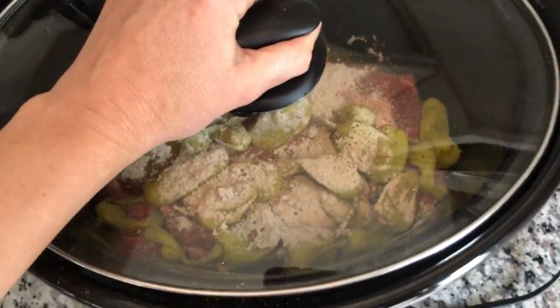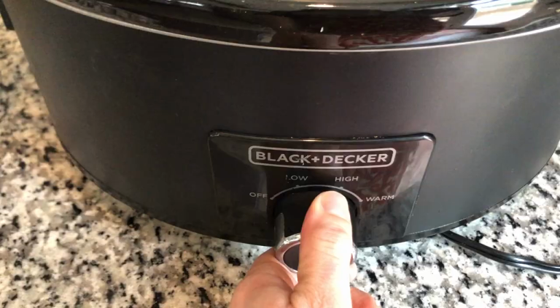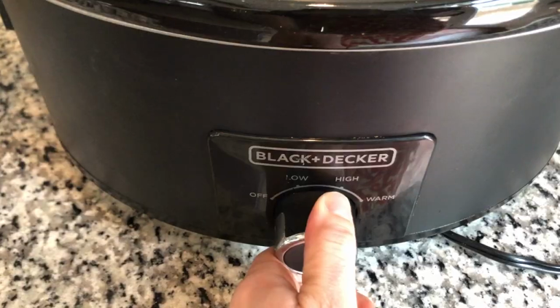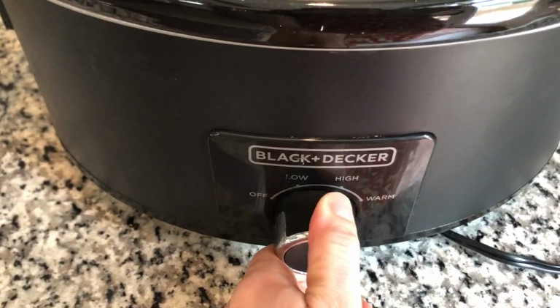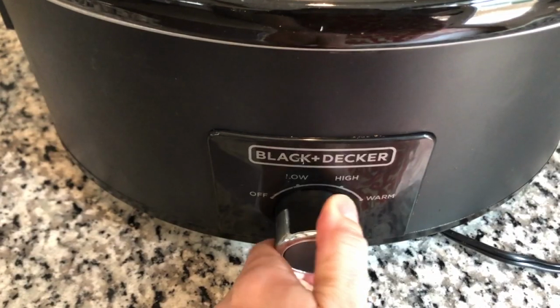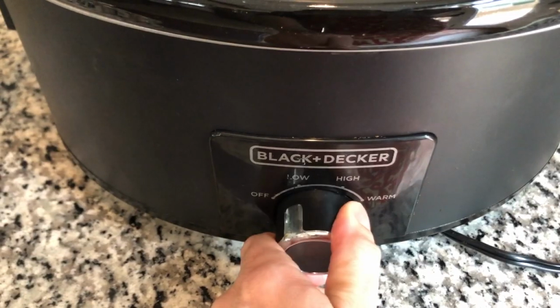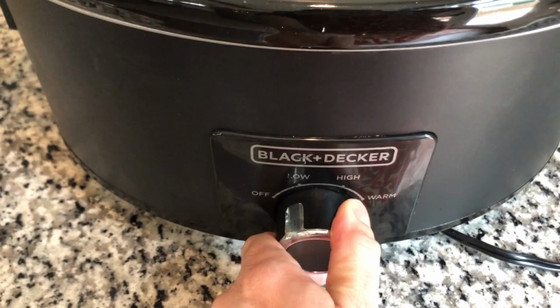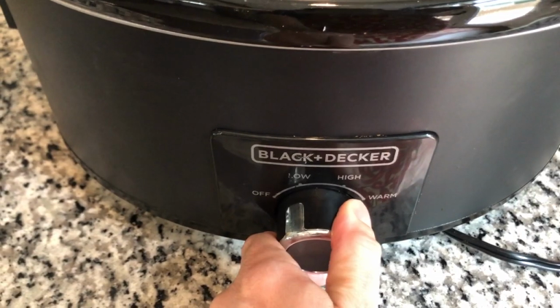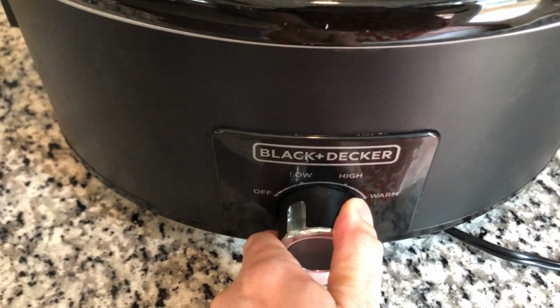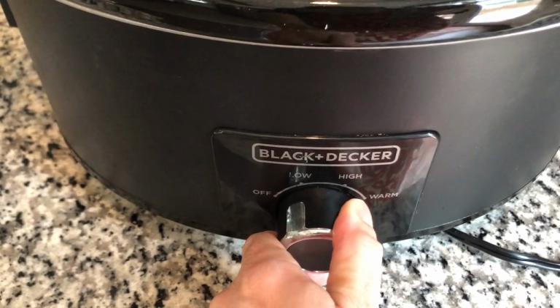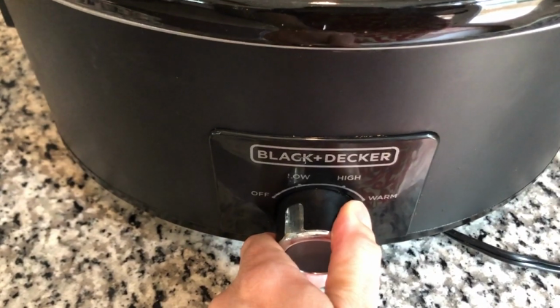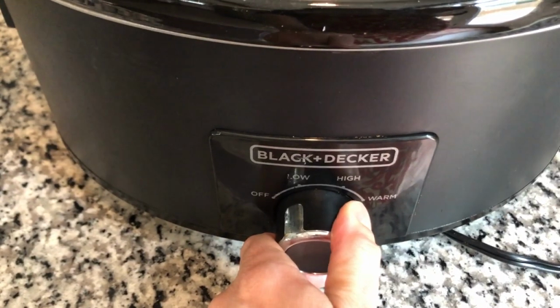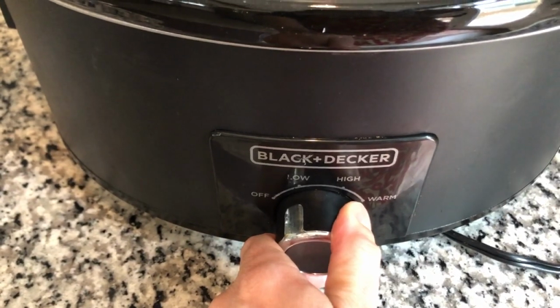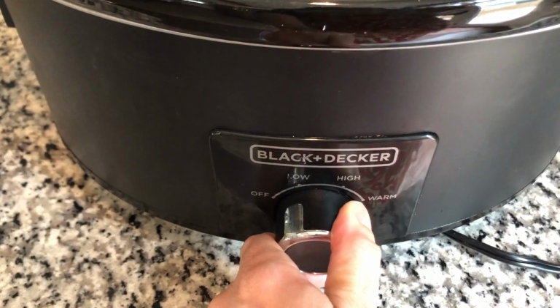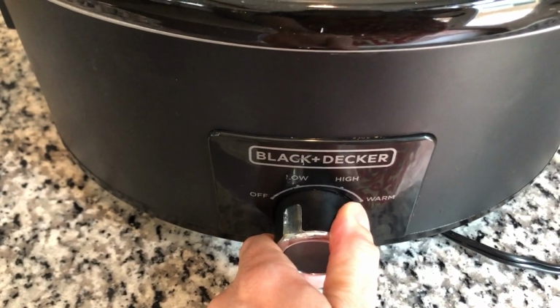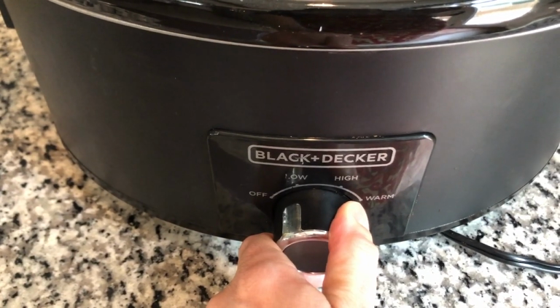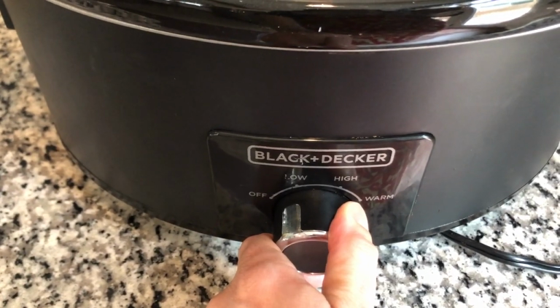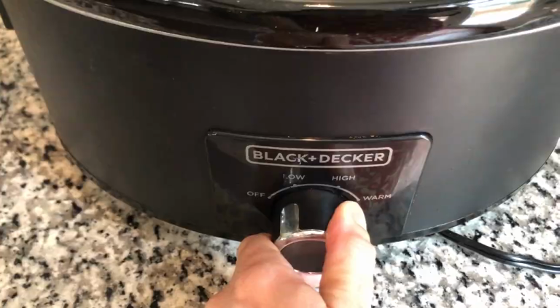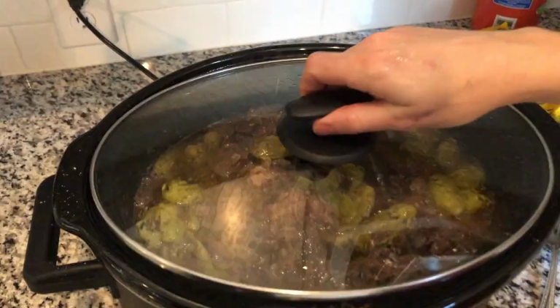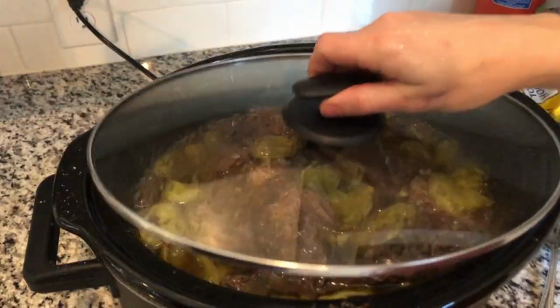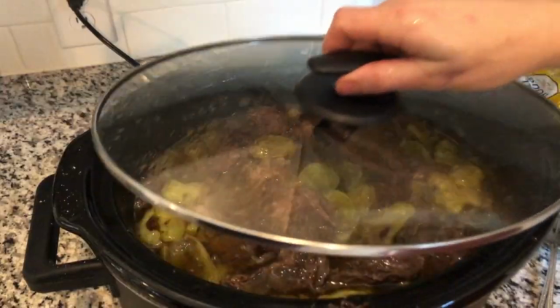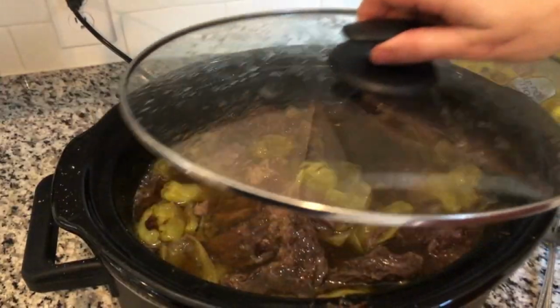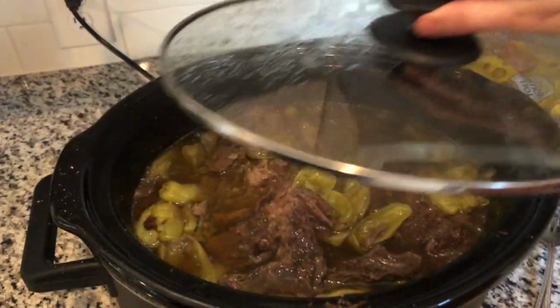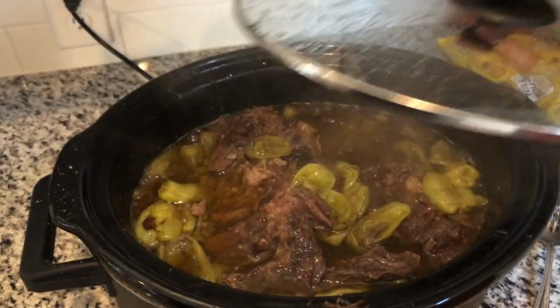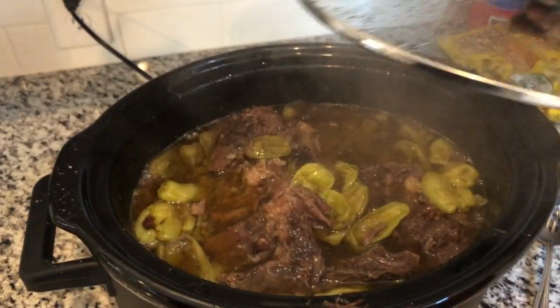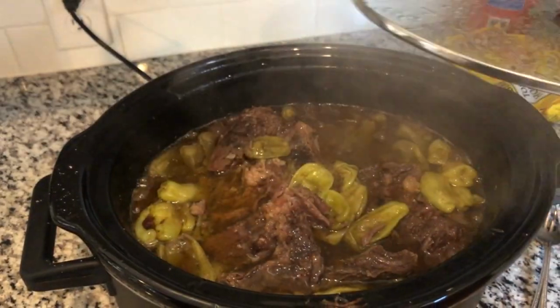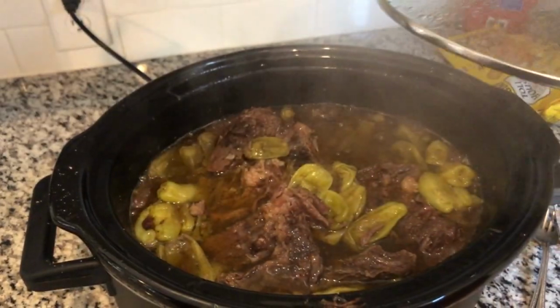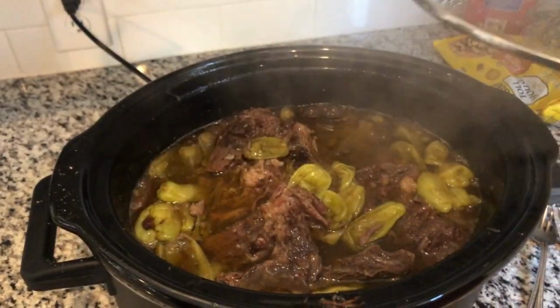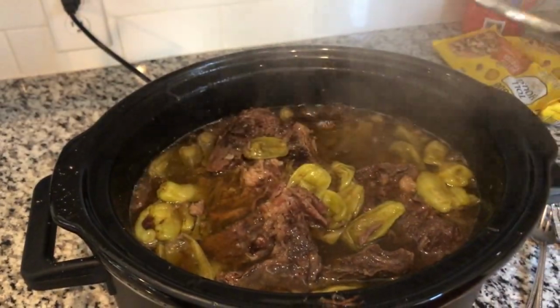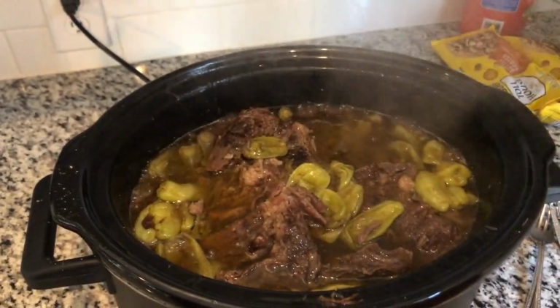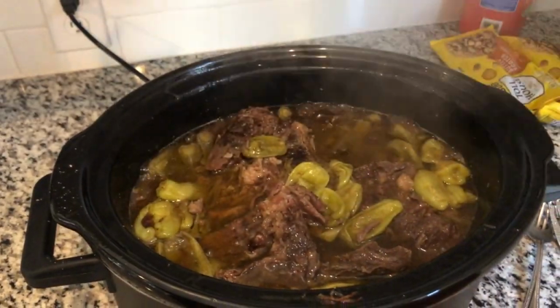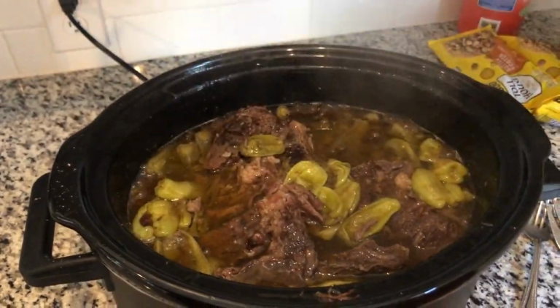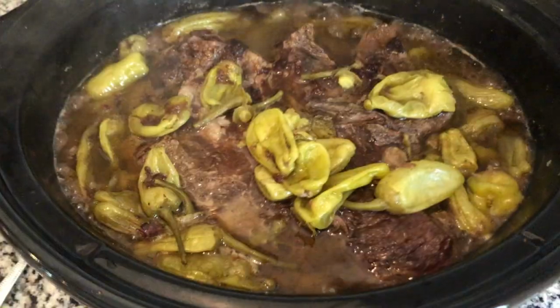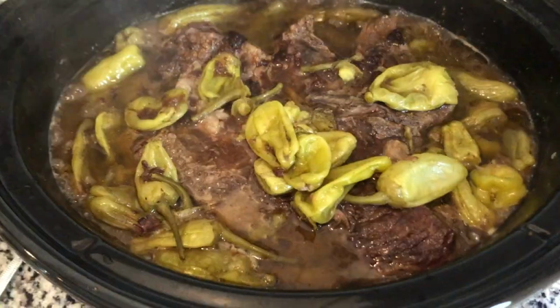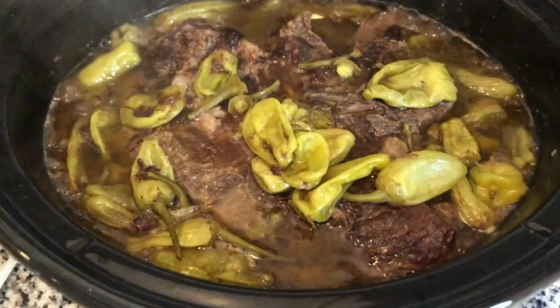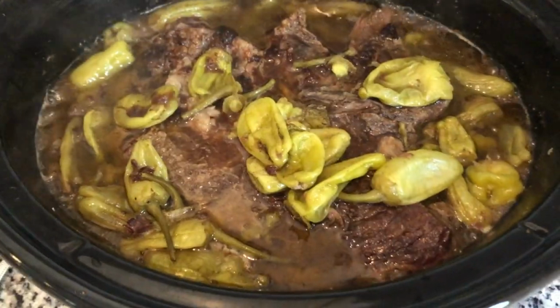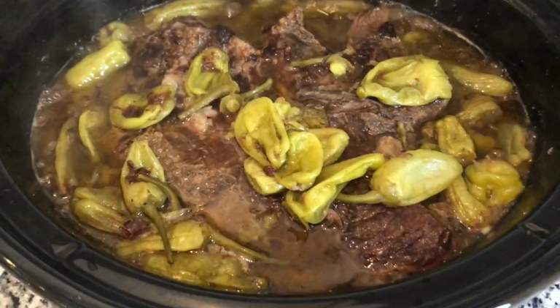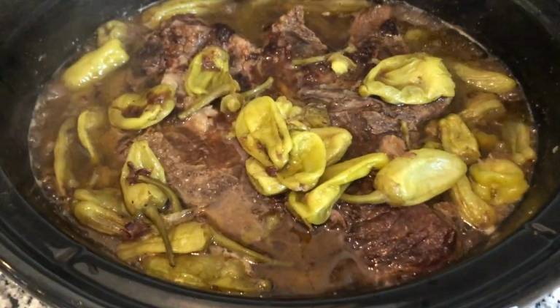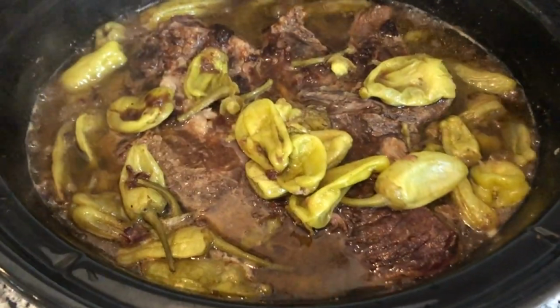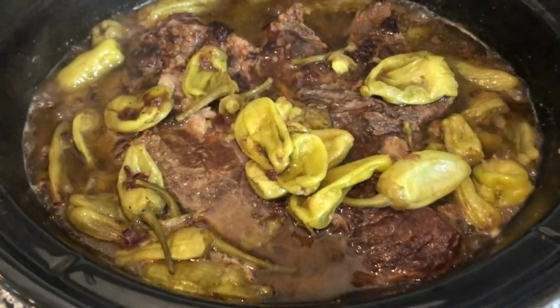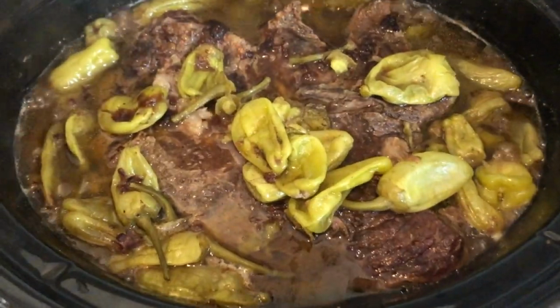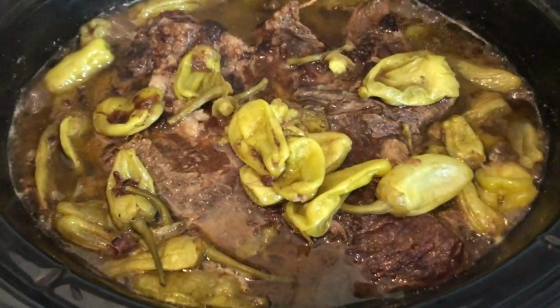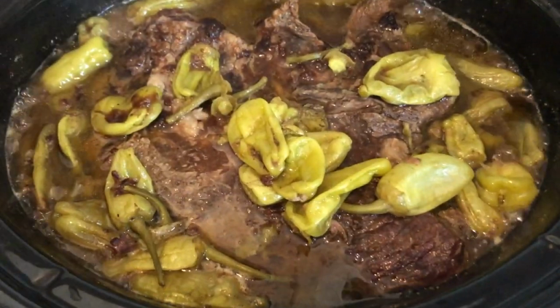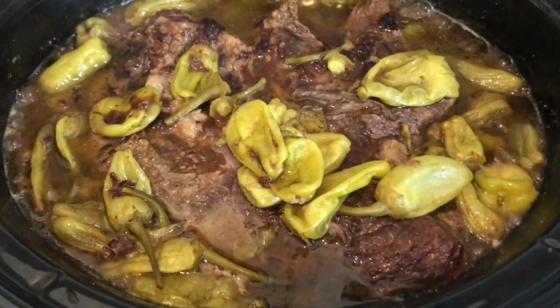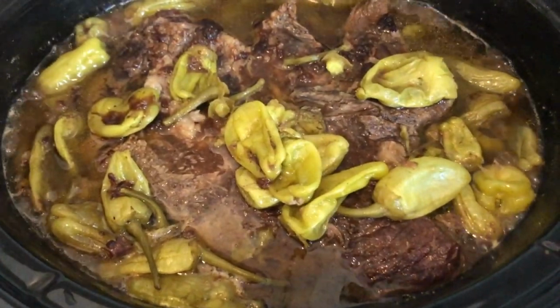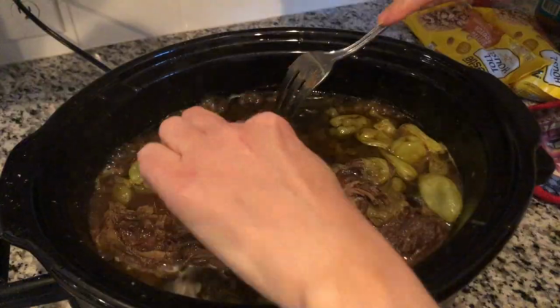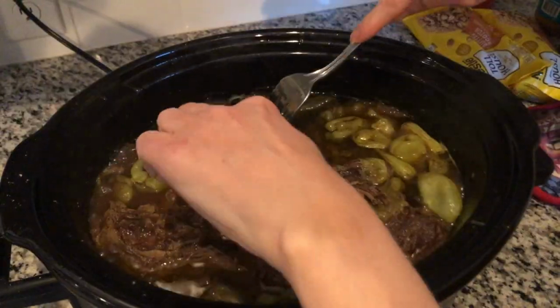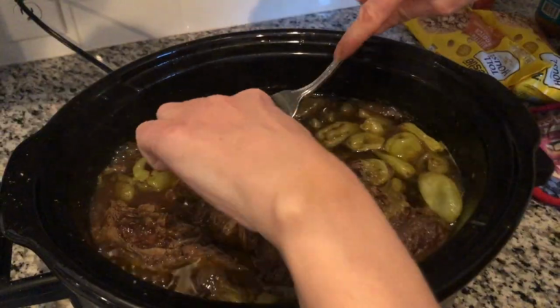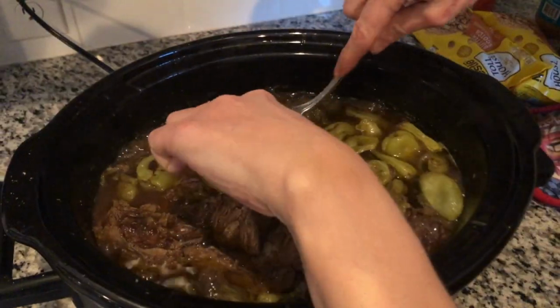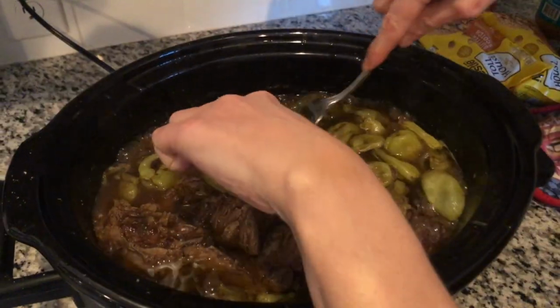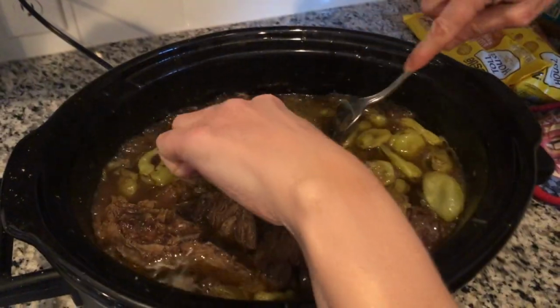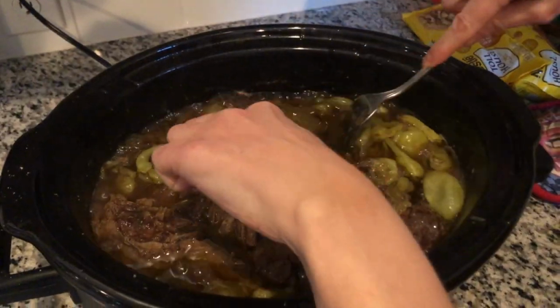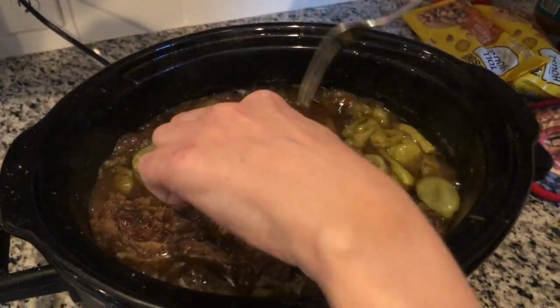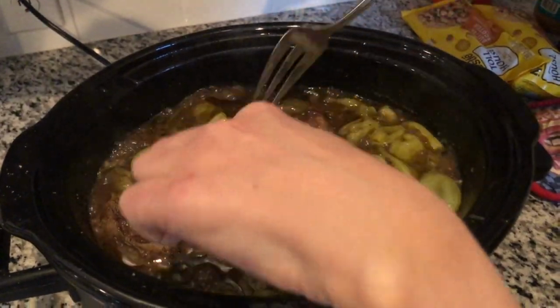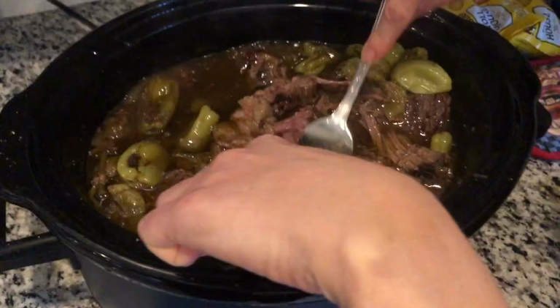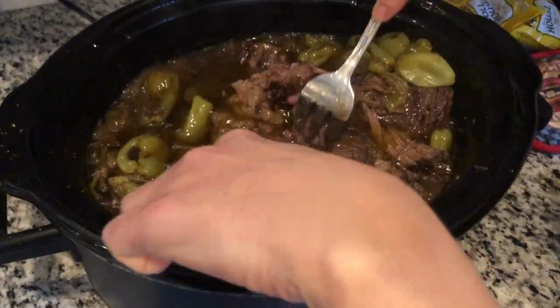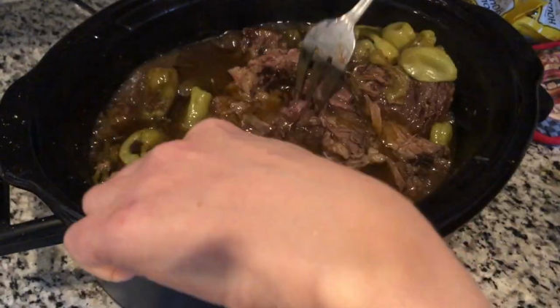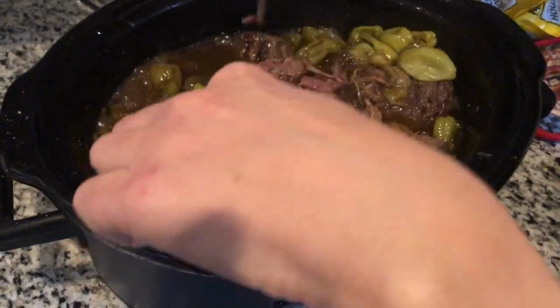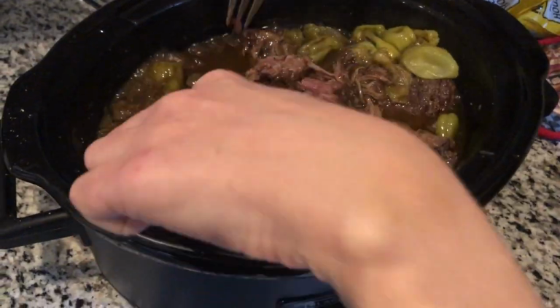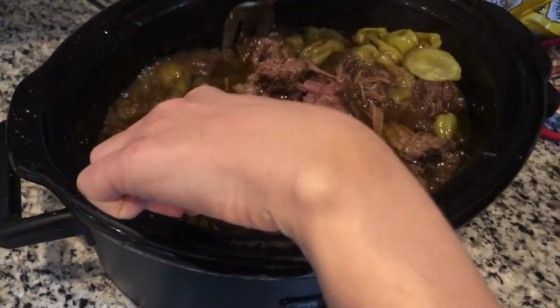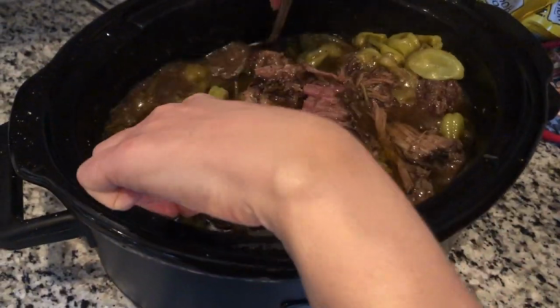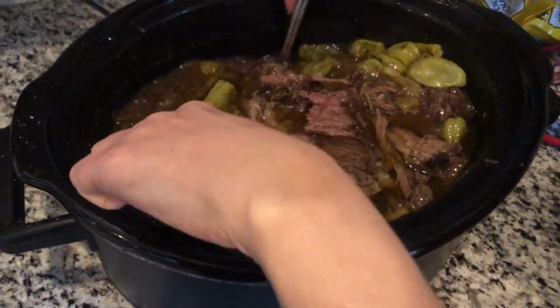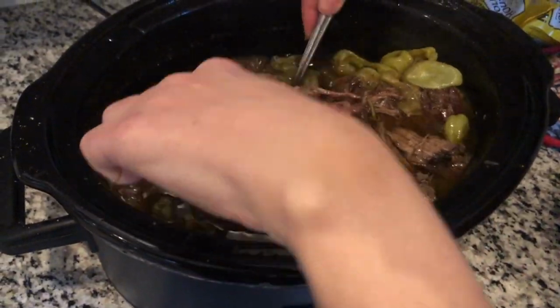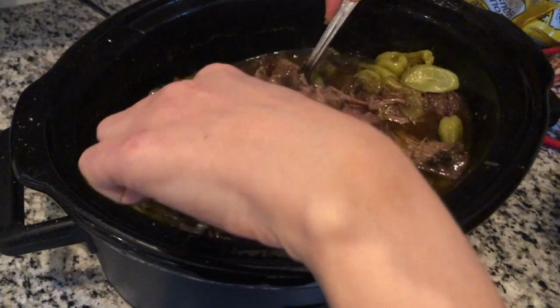Cook on low heat, 6-8 hours until the meat is fork tender and is falling apart and you can shred the meat with your fork.